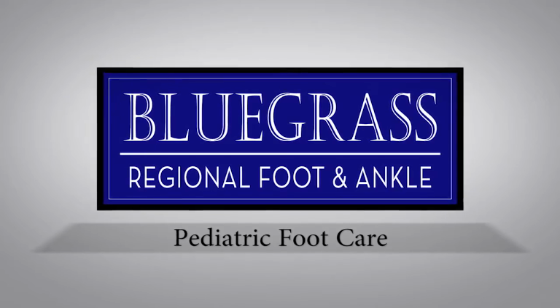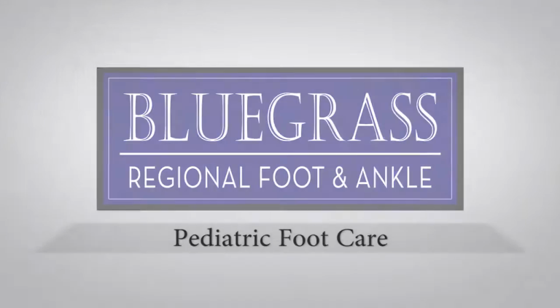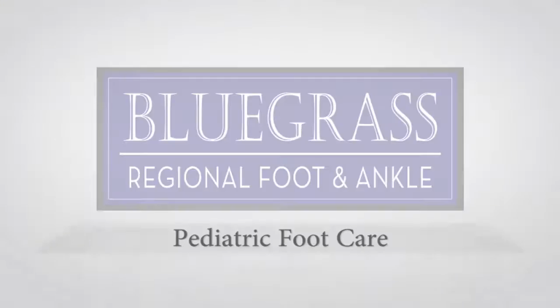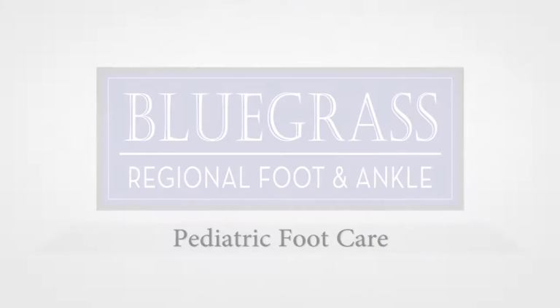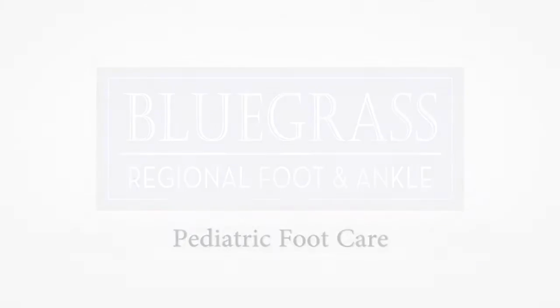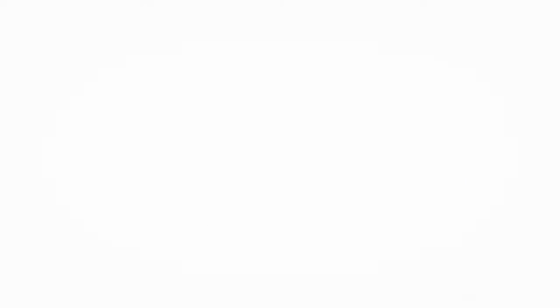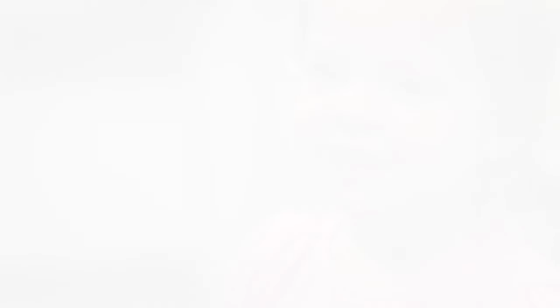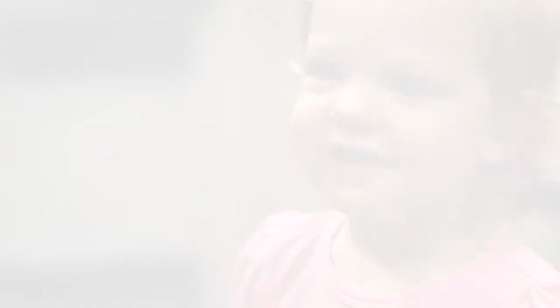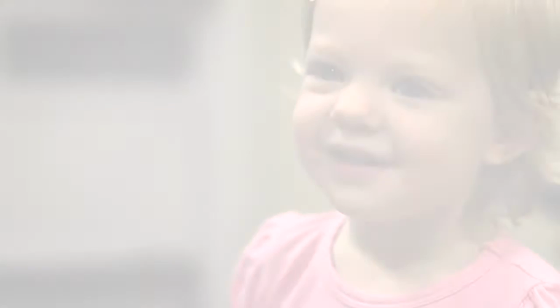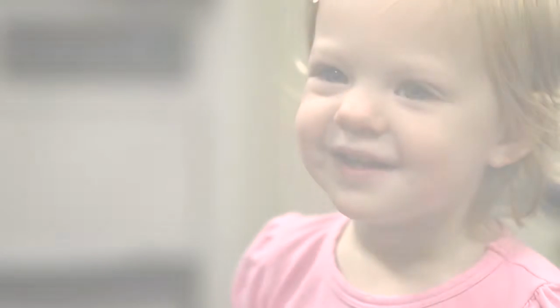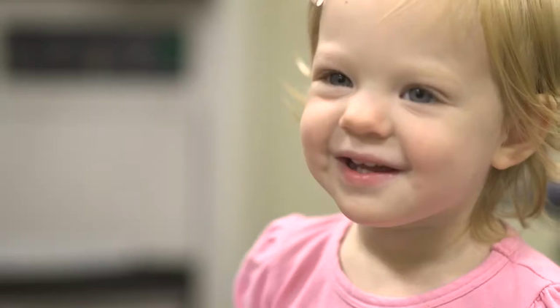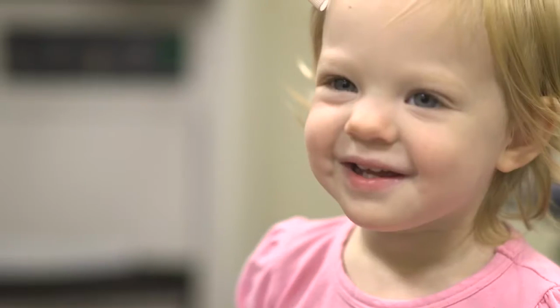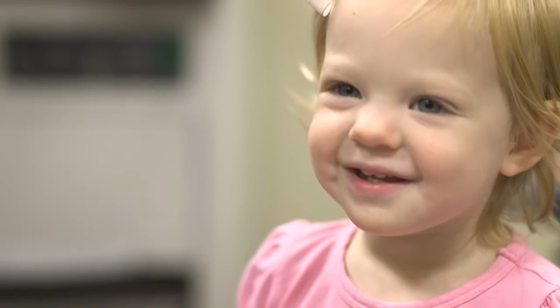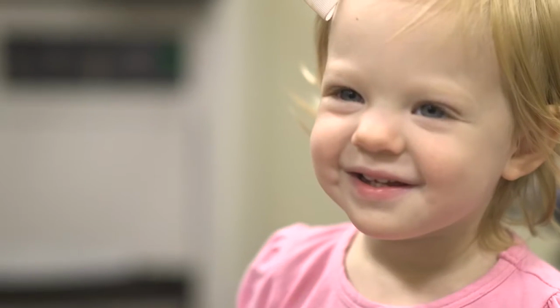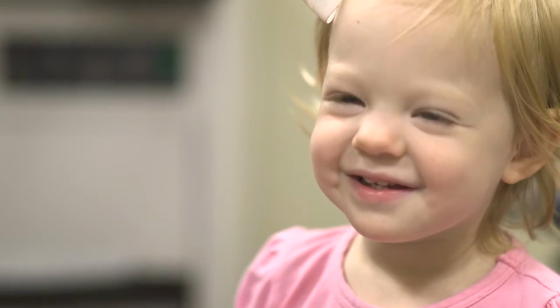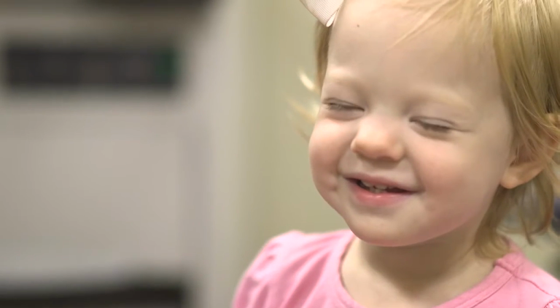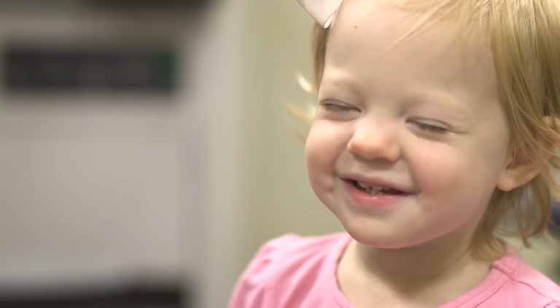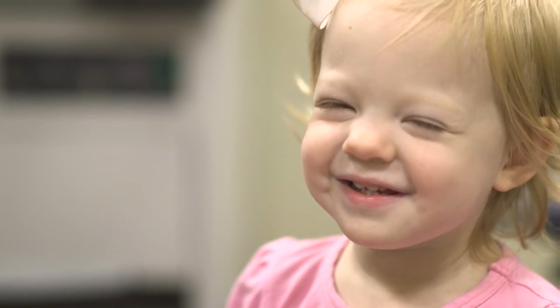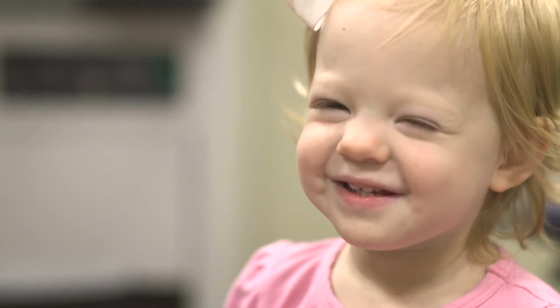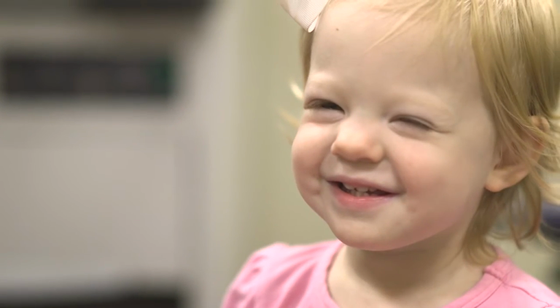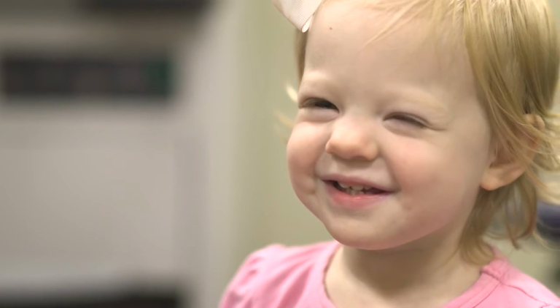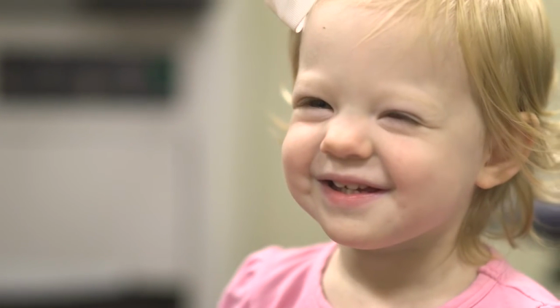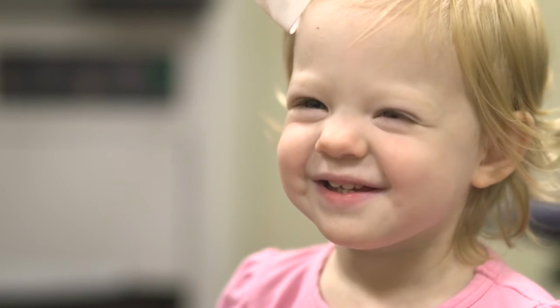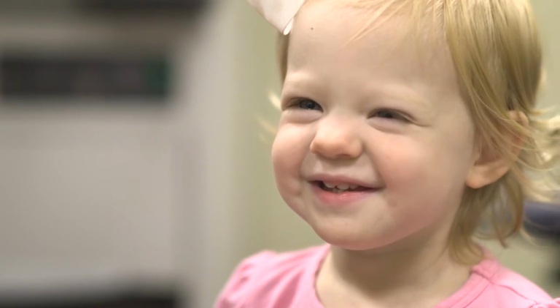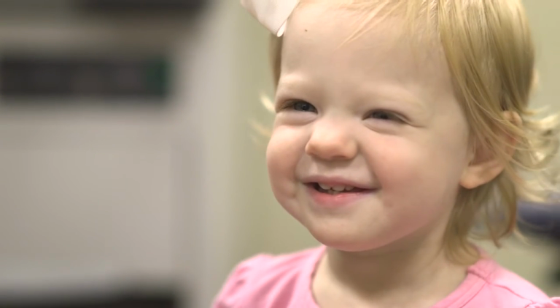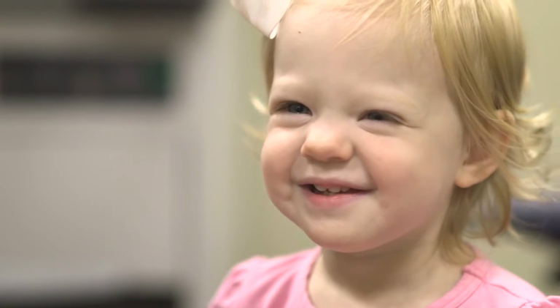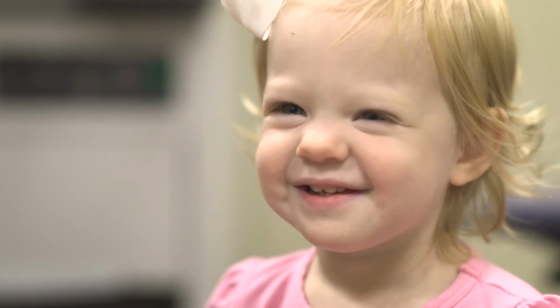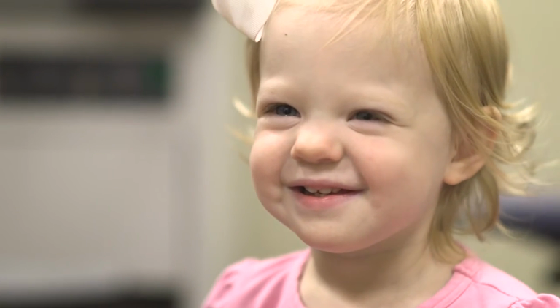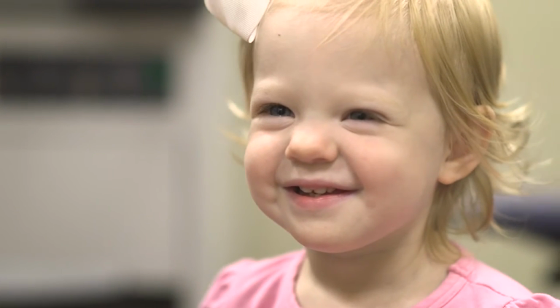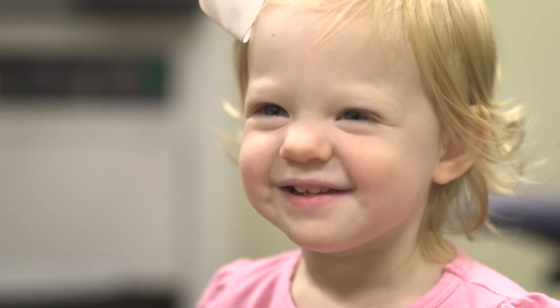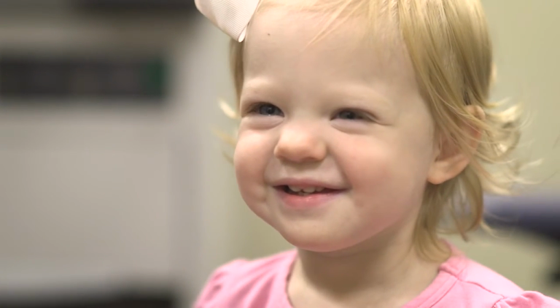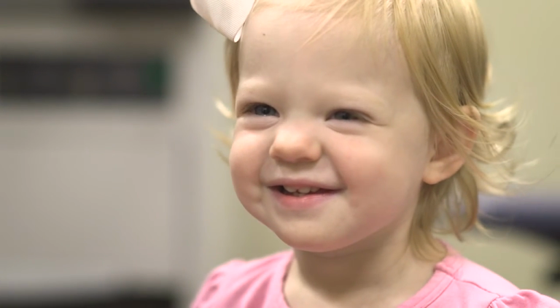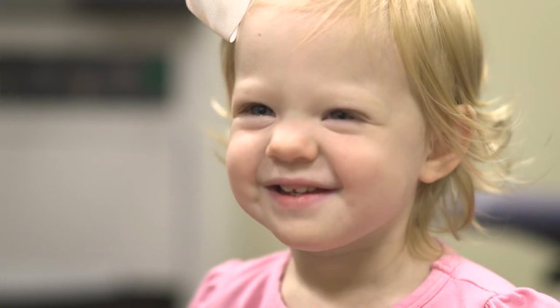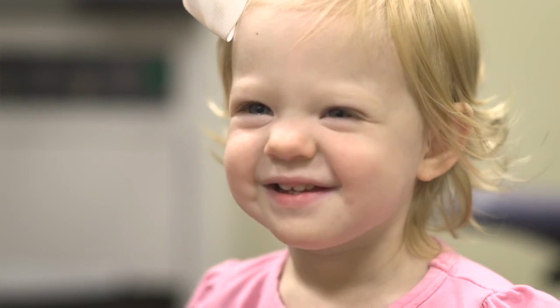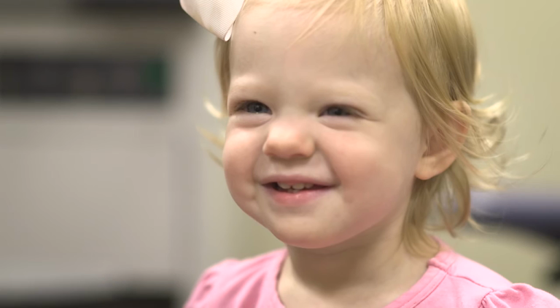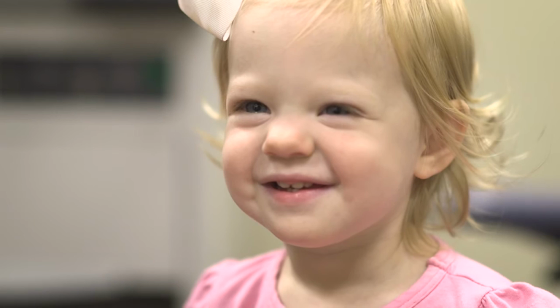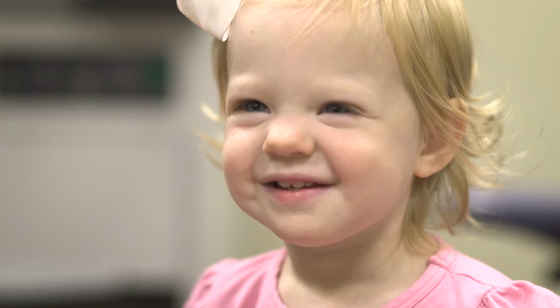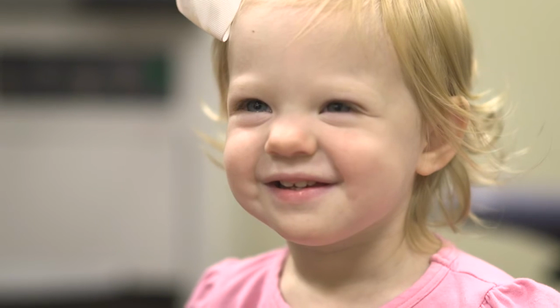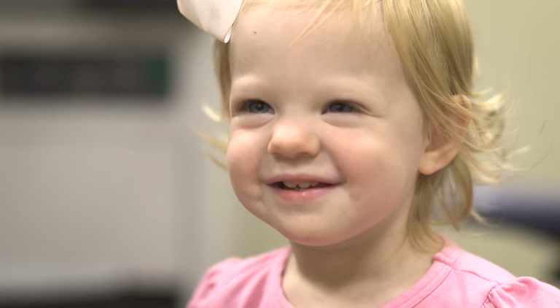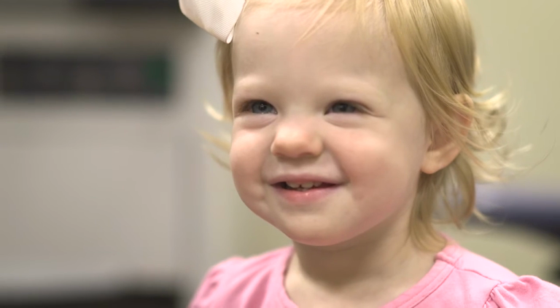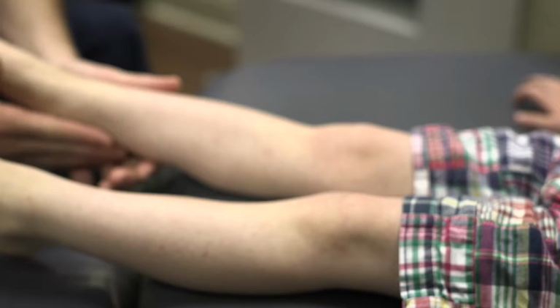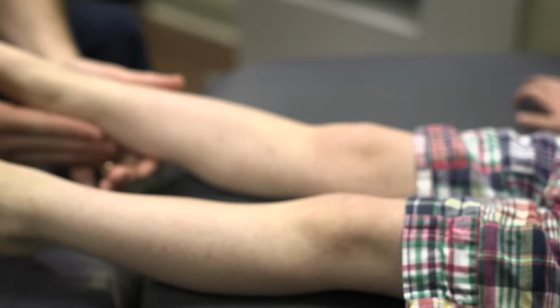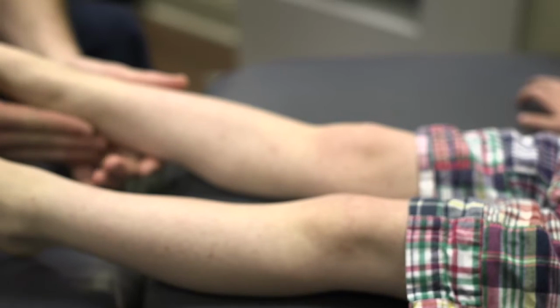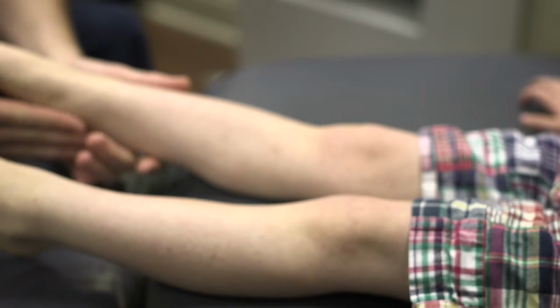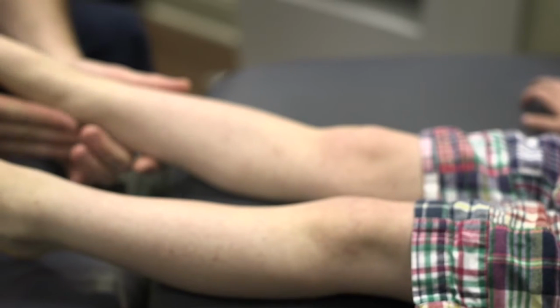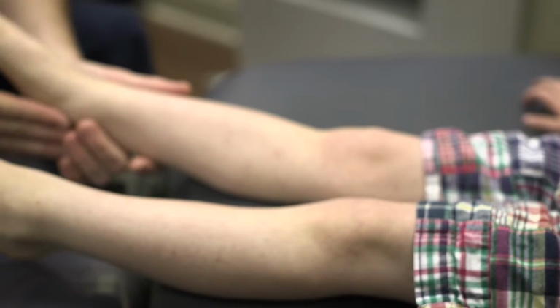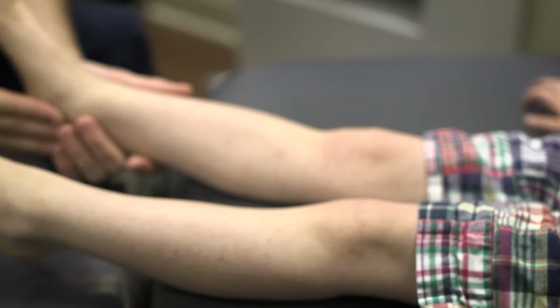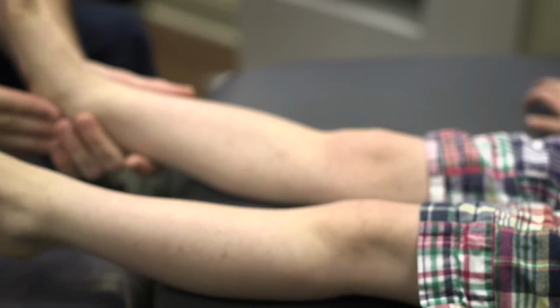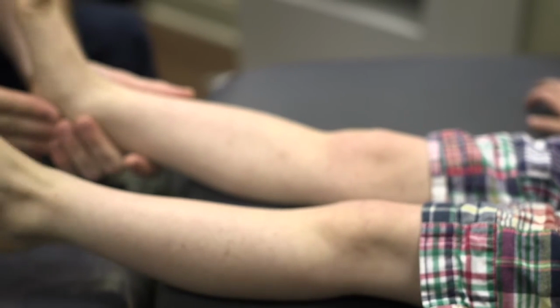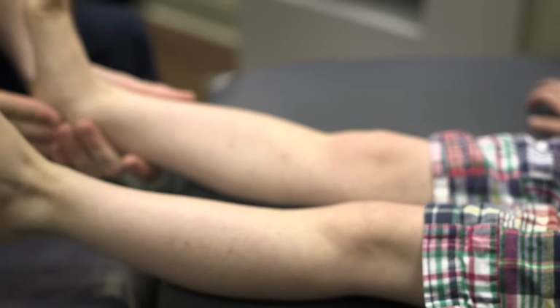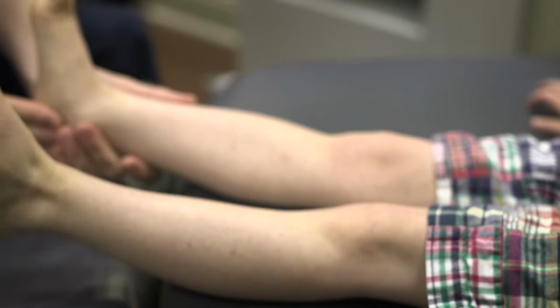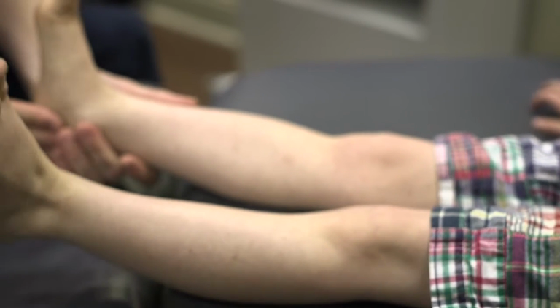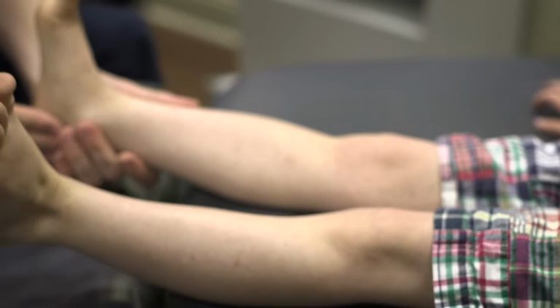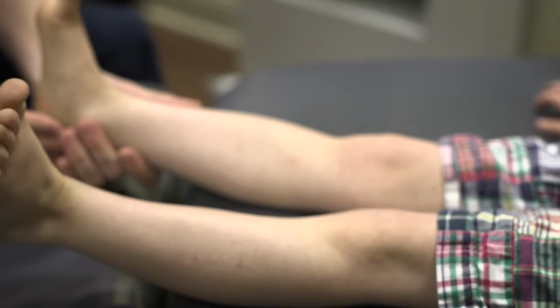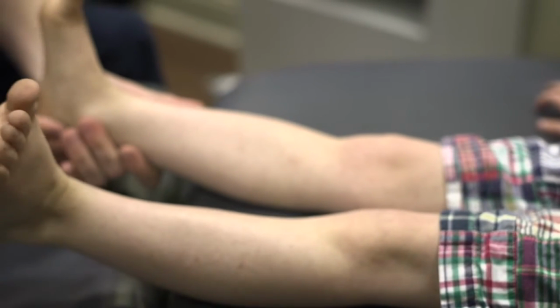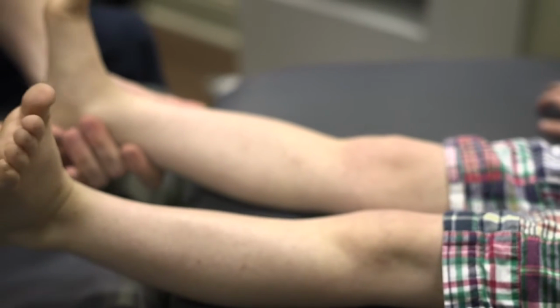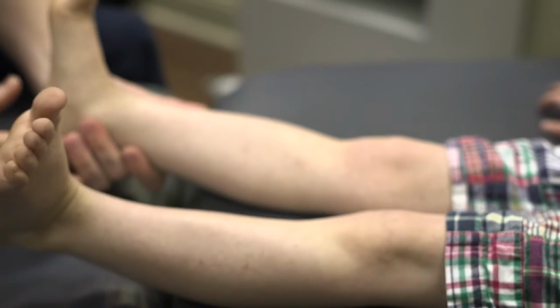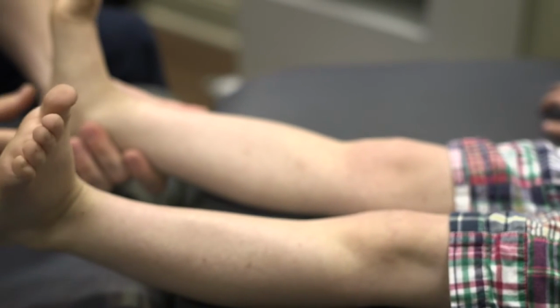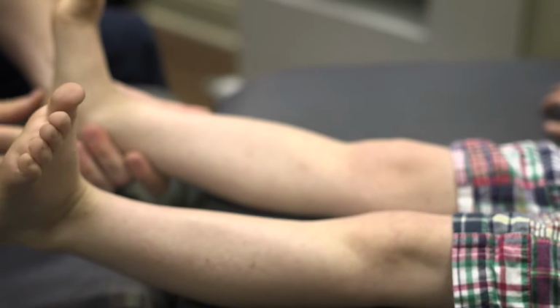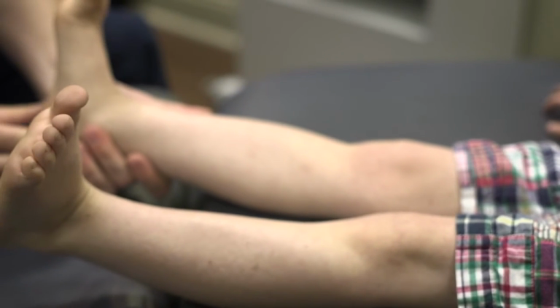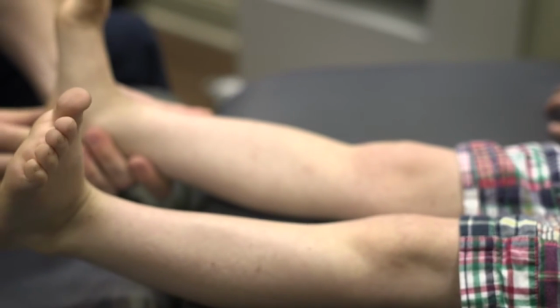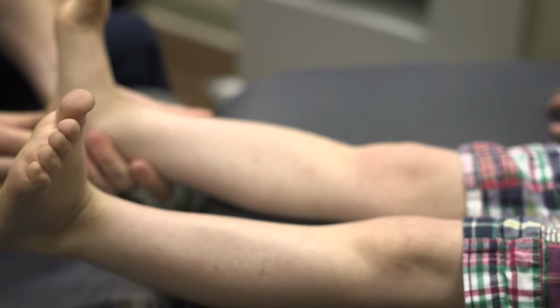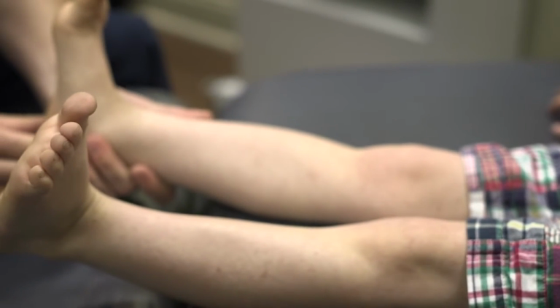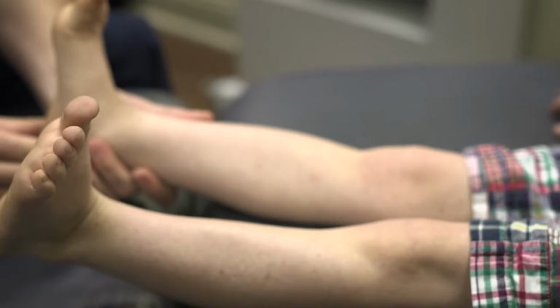Children with healthy feet avoid many kinds of lower extremity problems later in life. That is why it's important to periodically inspect your children's feet.